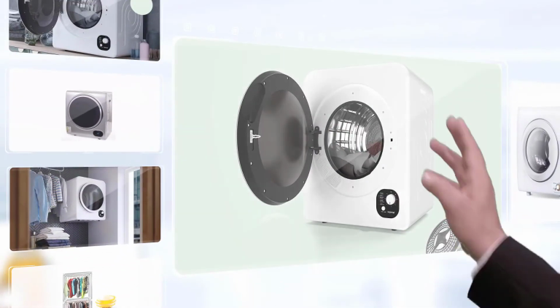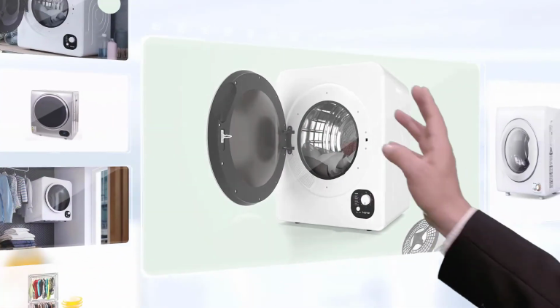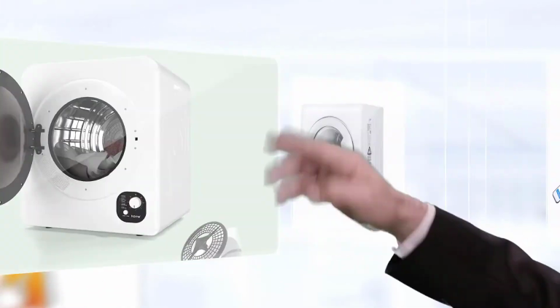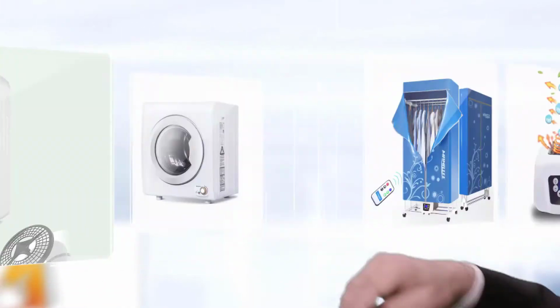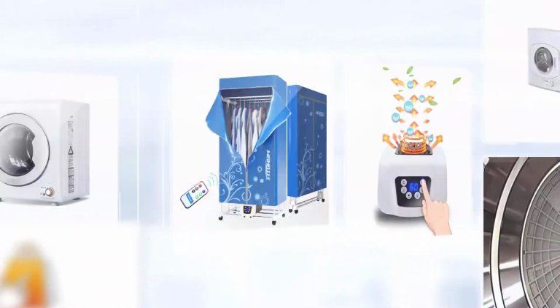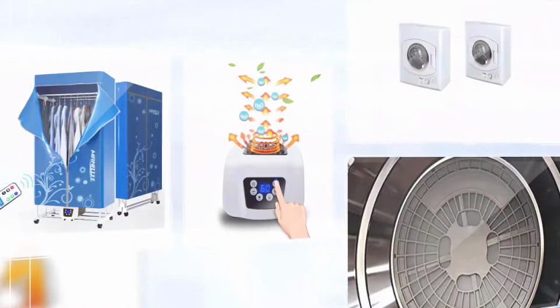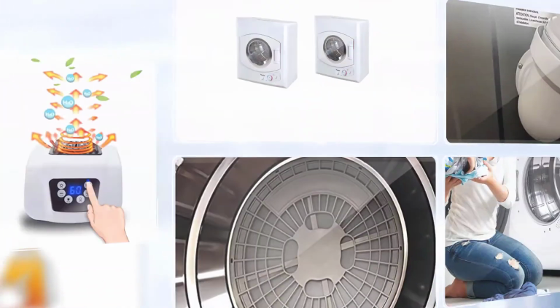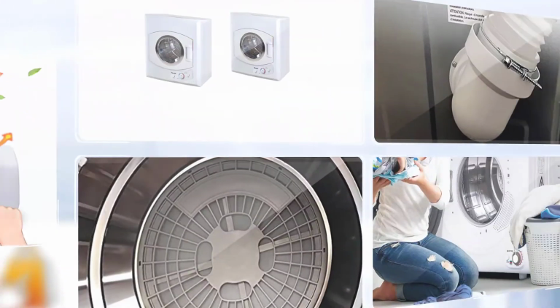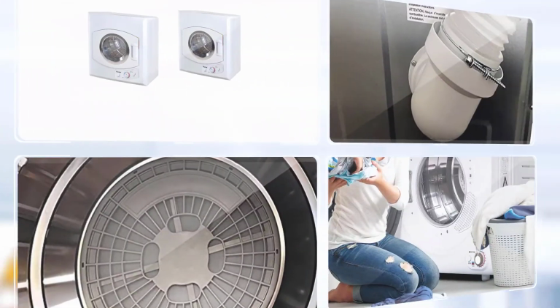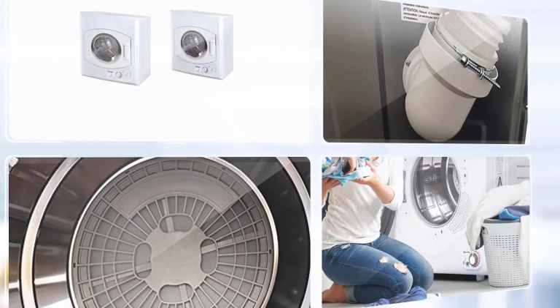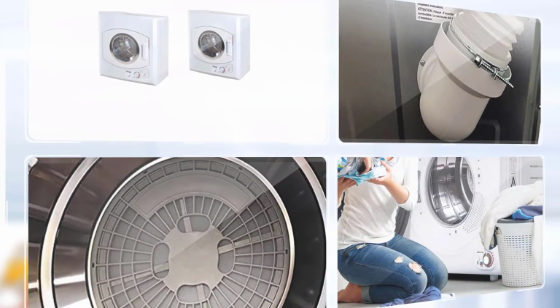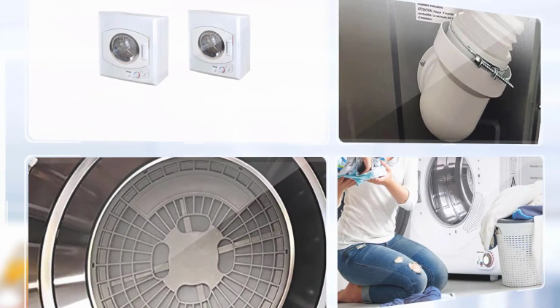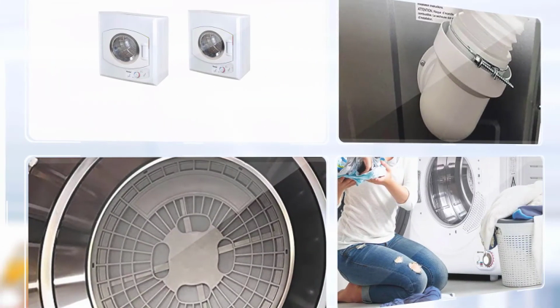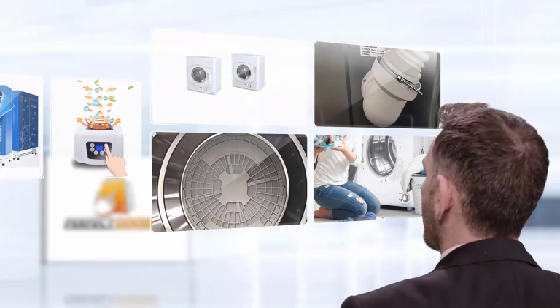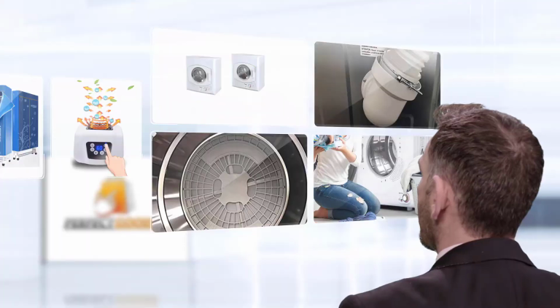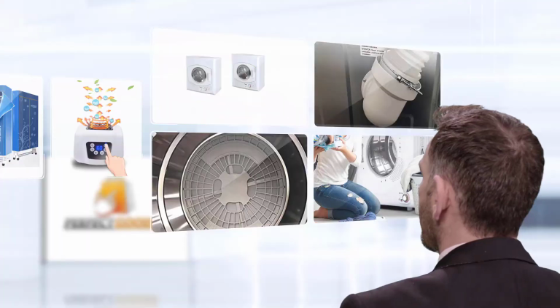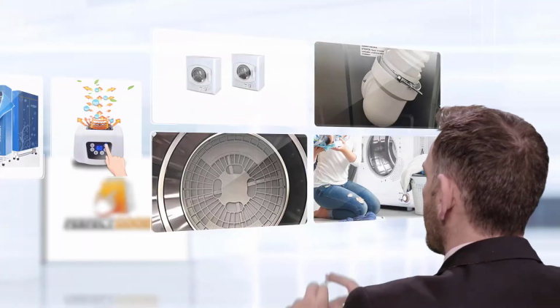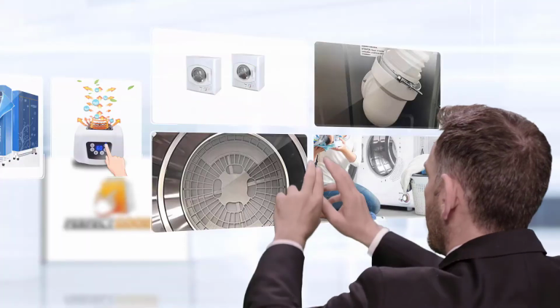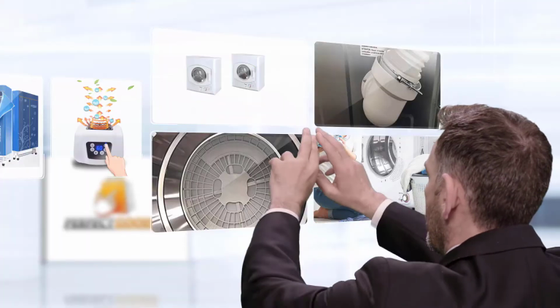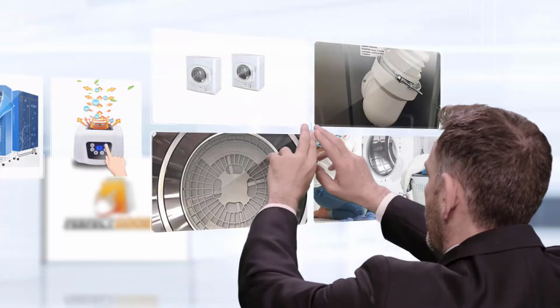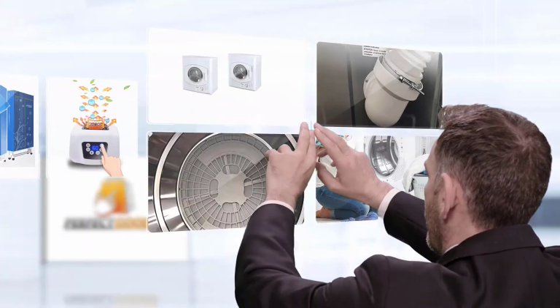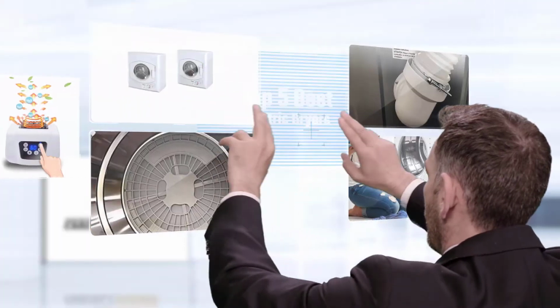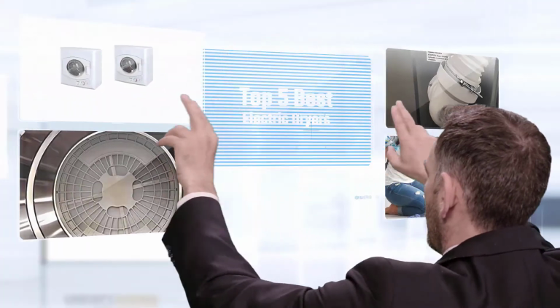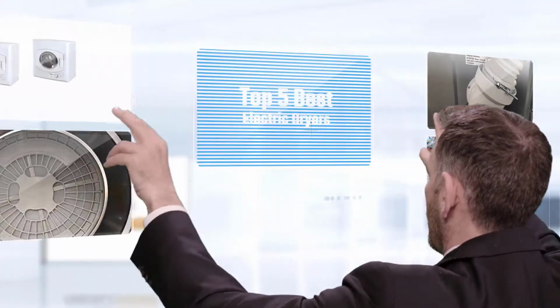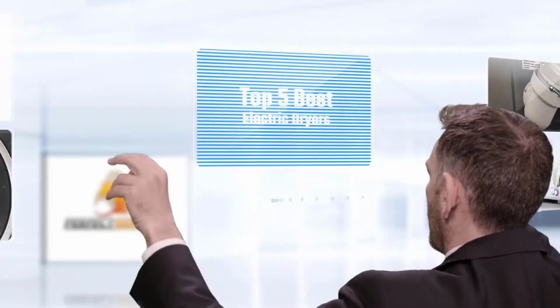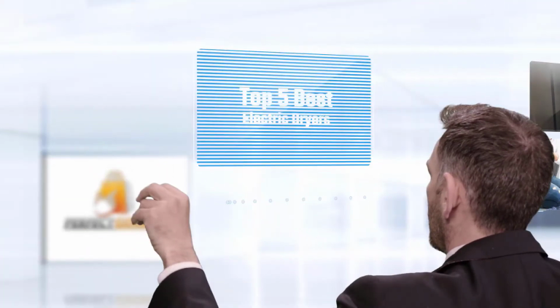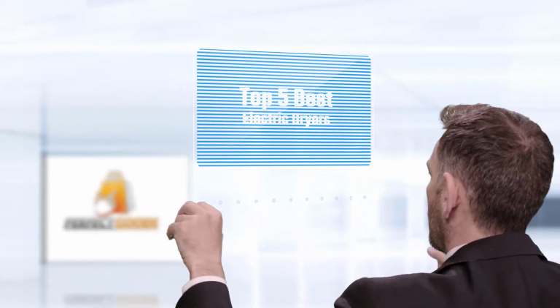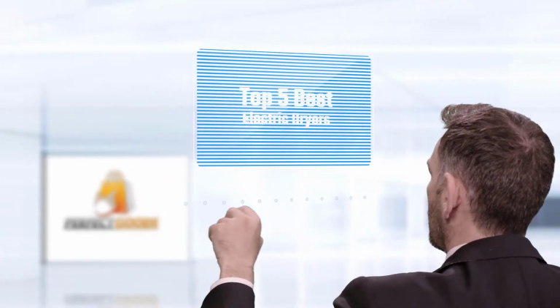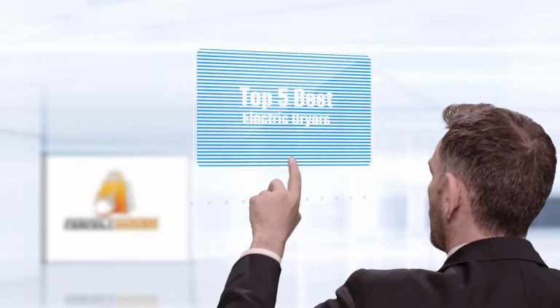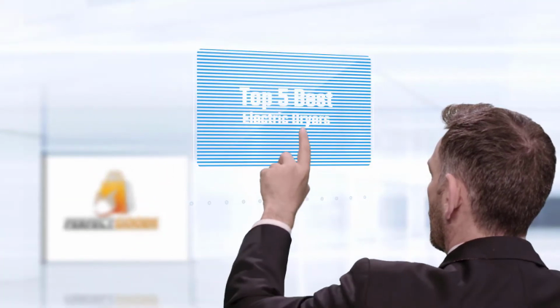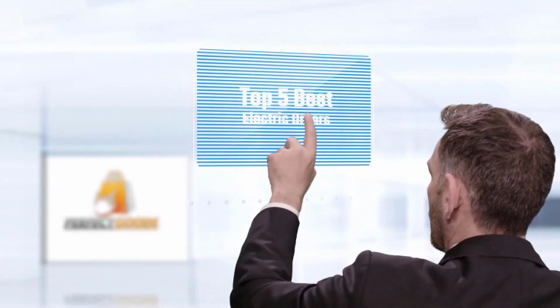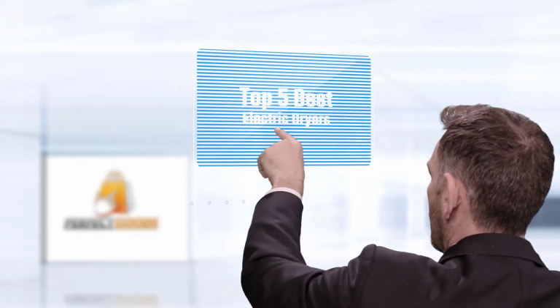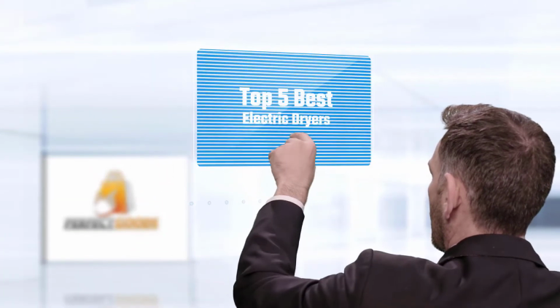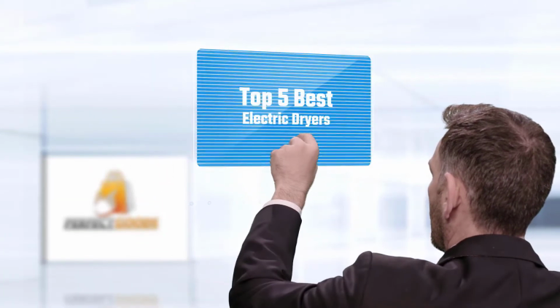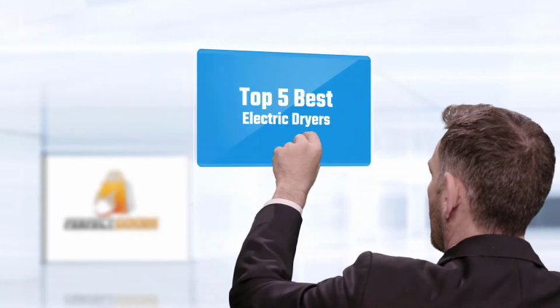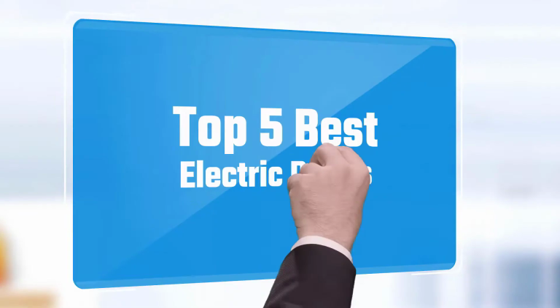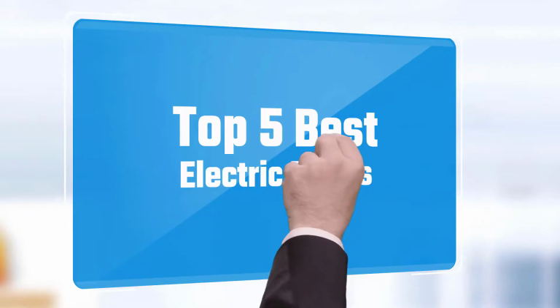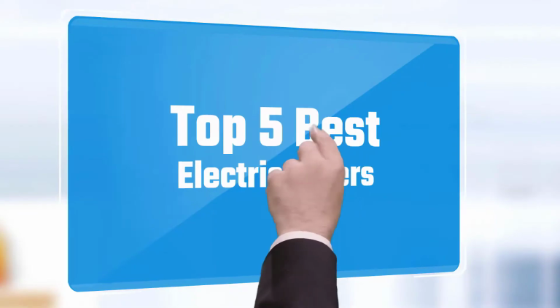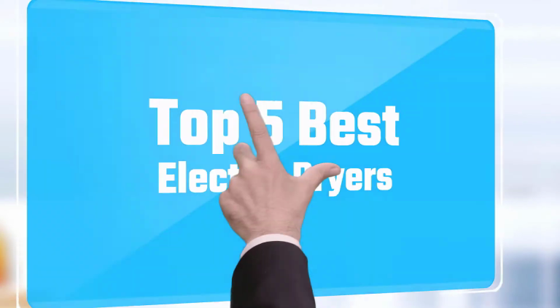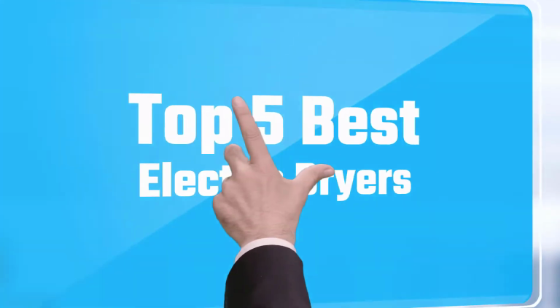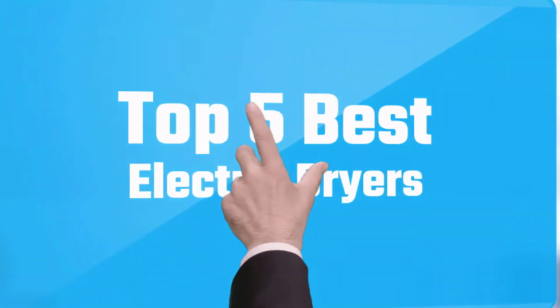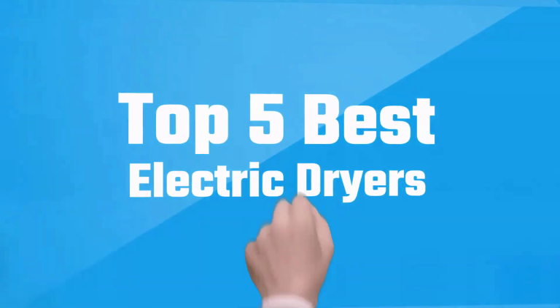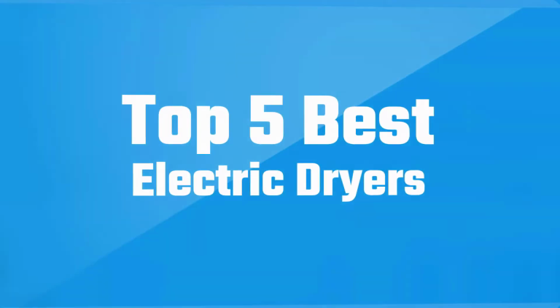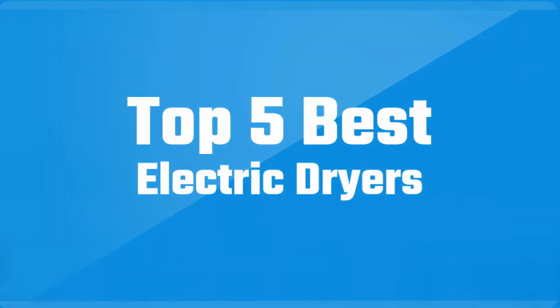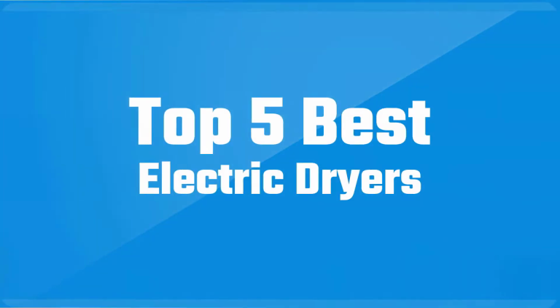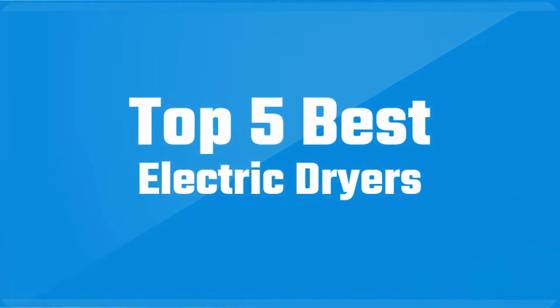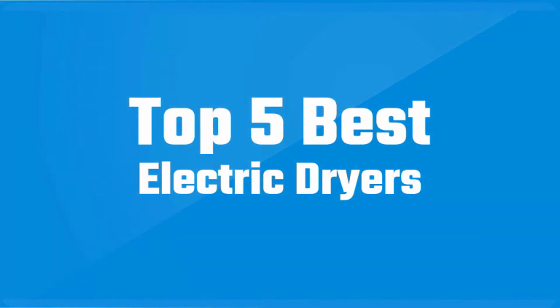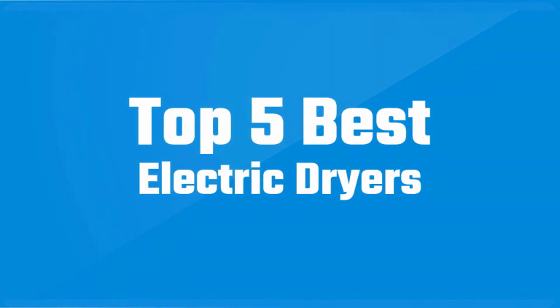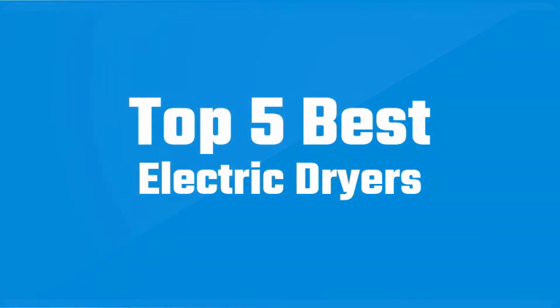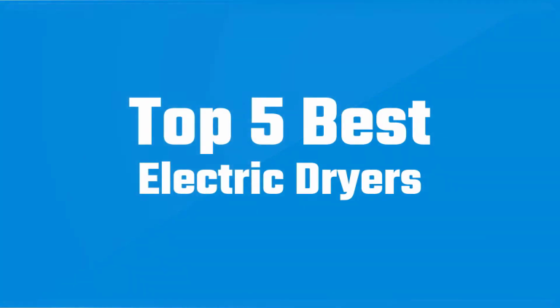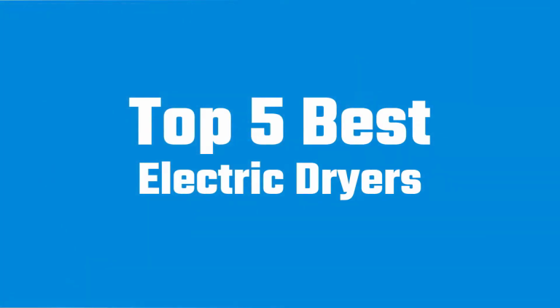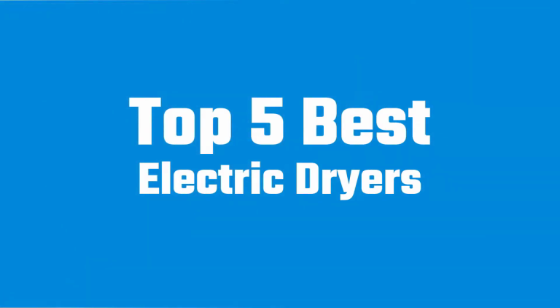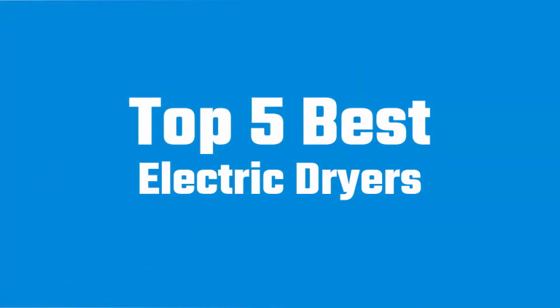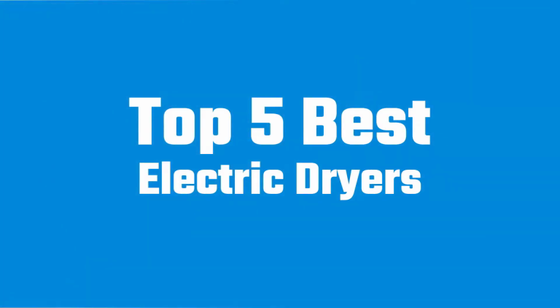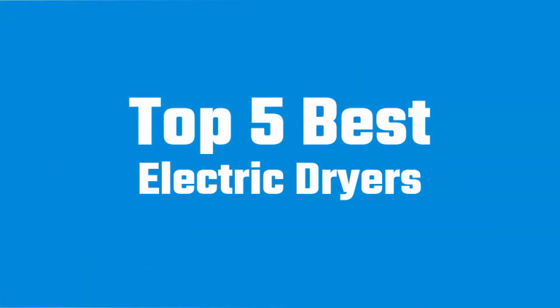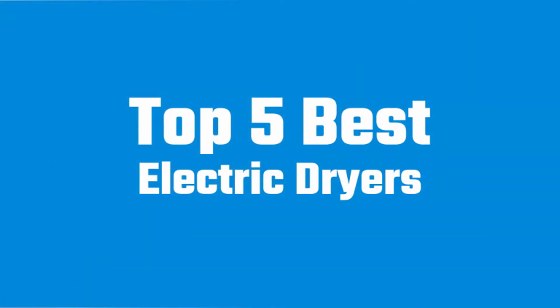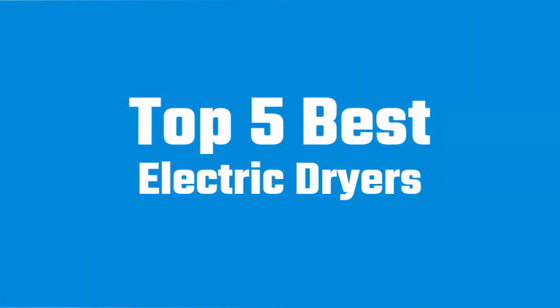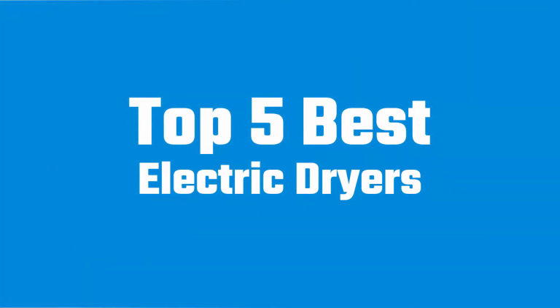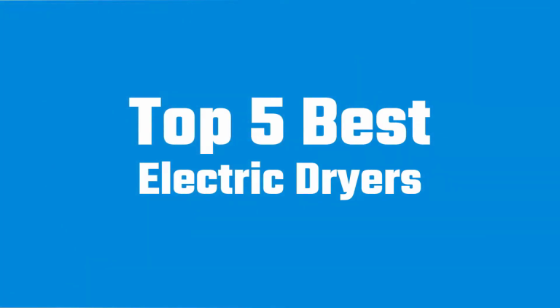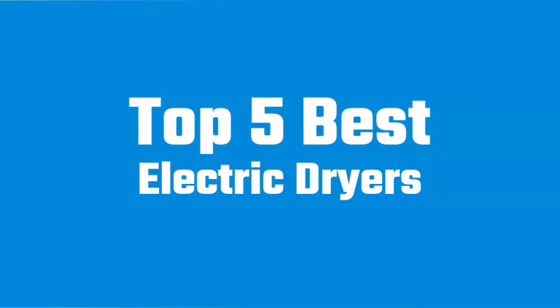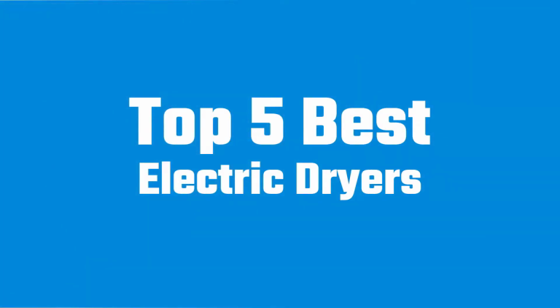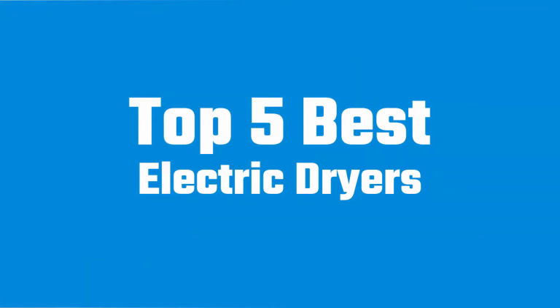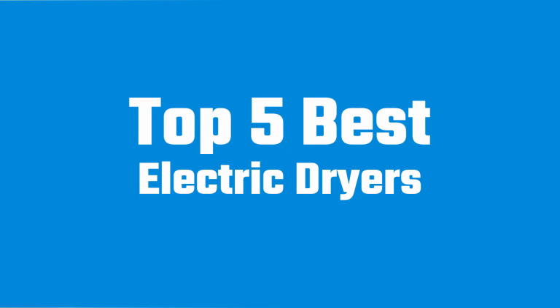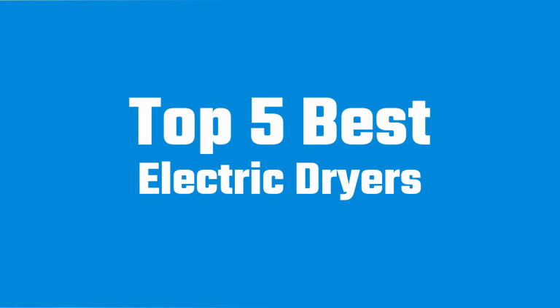If you are looking for the best electric dryer, here's a collection you have got to see. Let's get started.